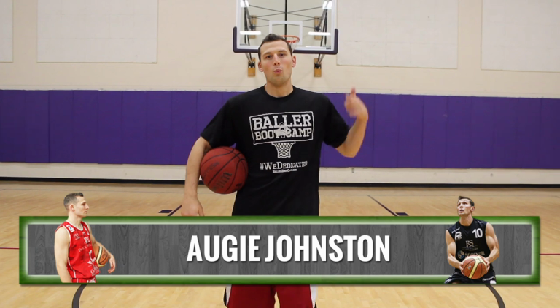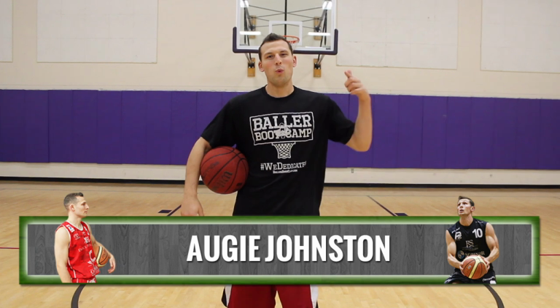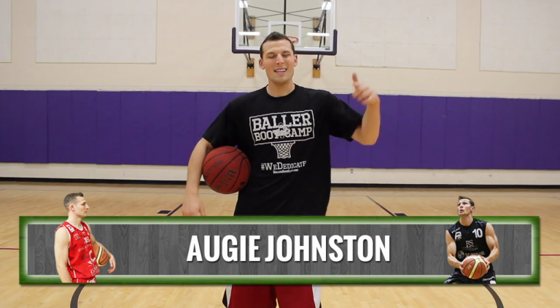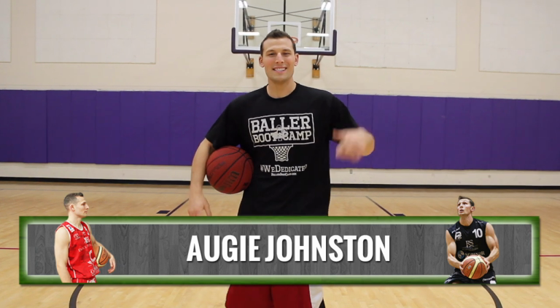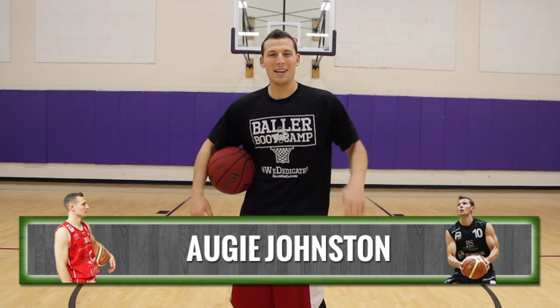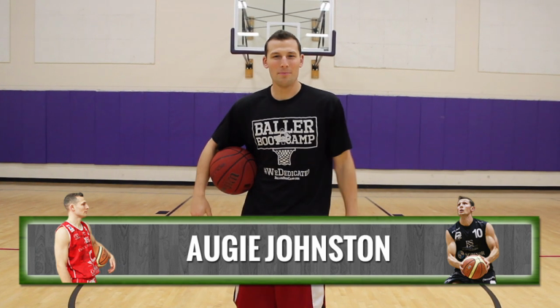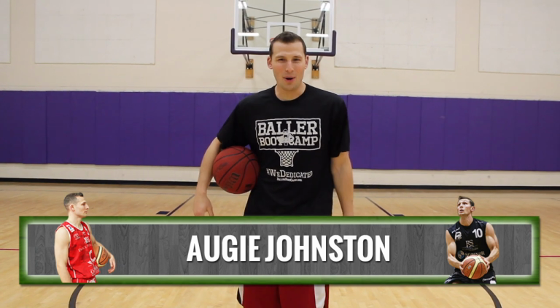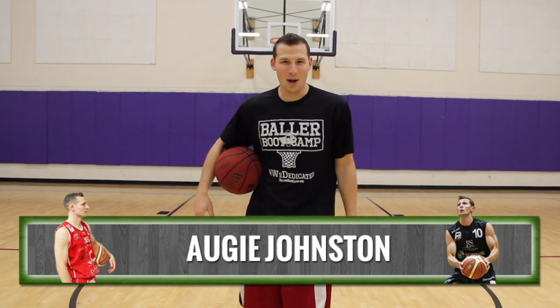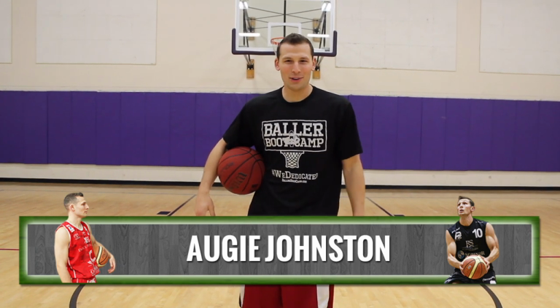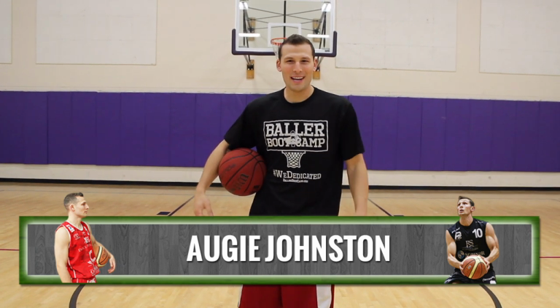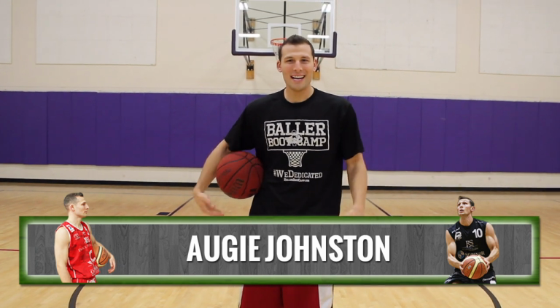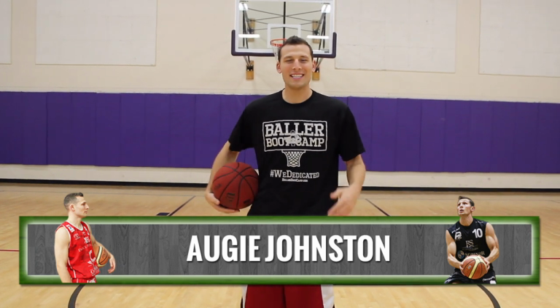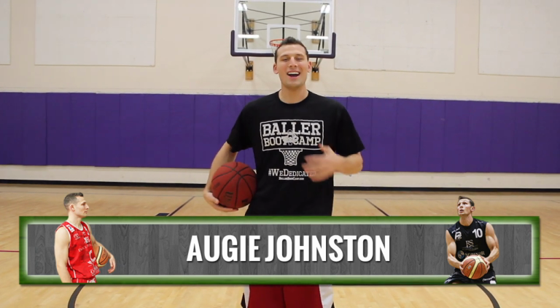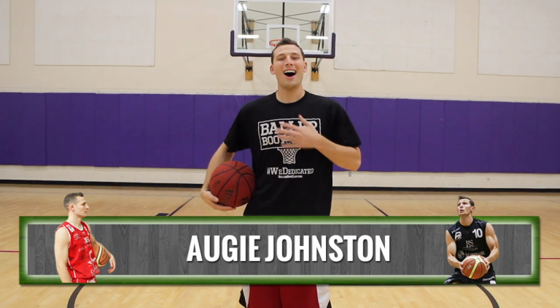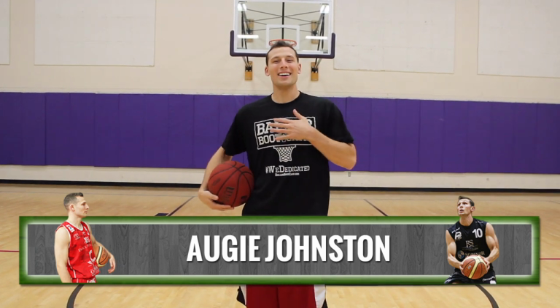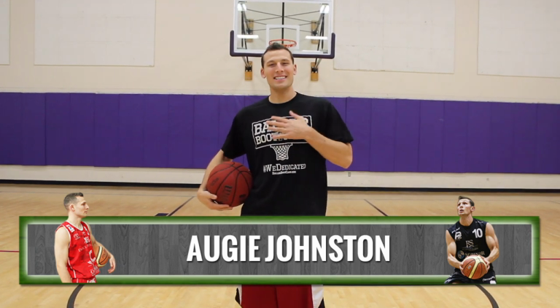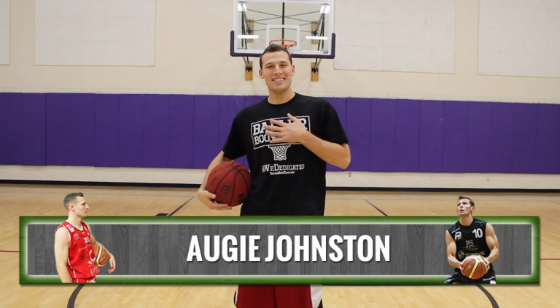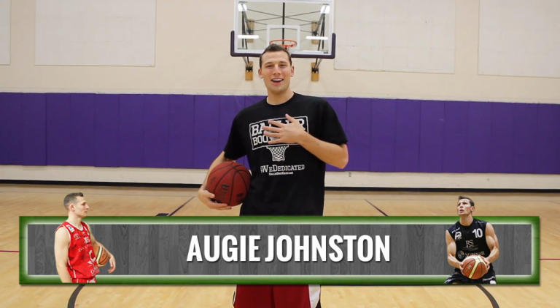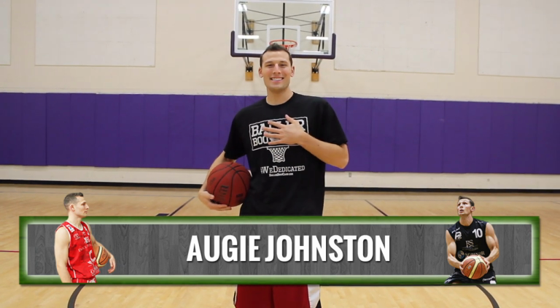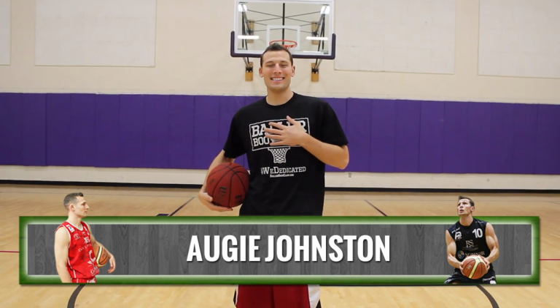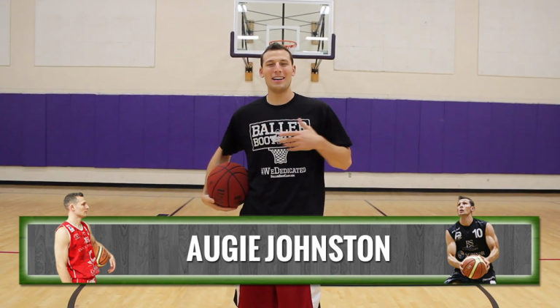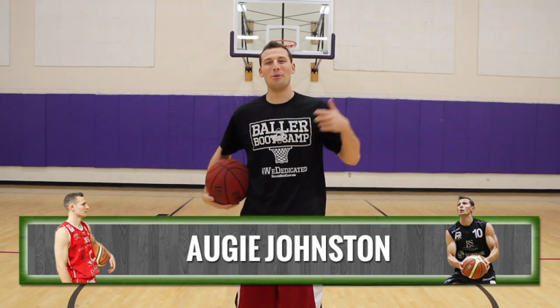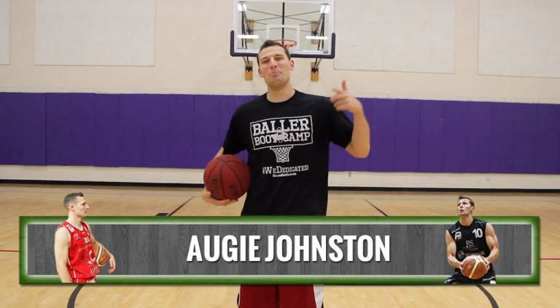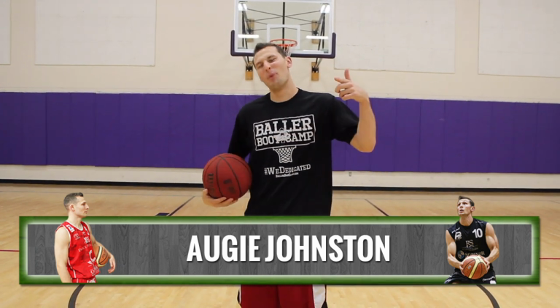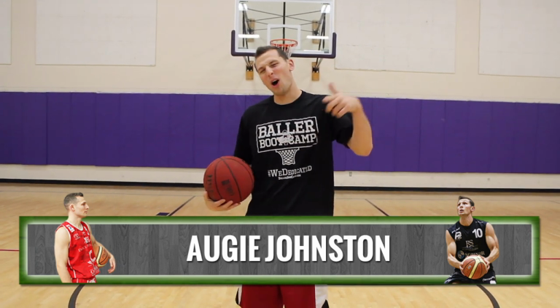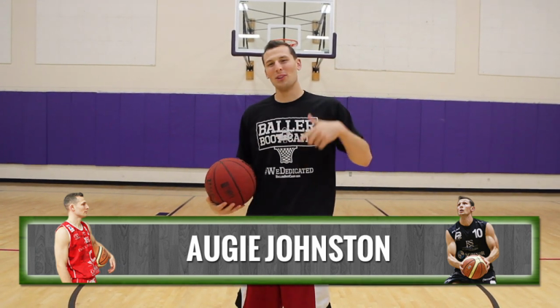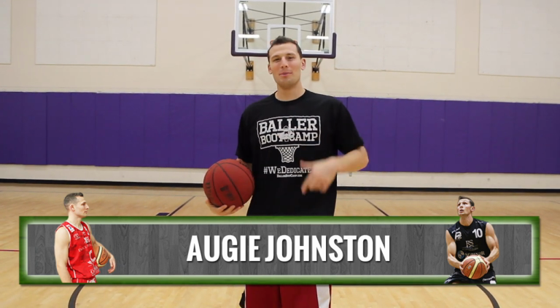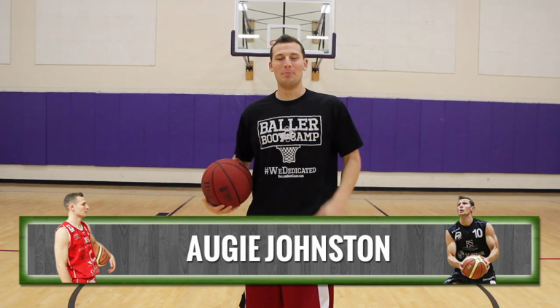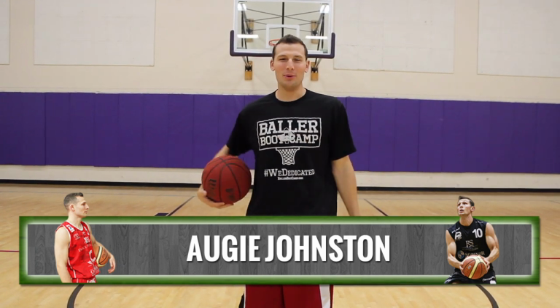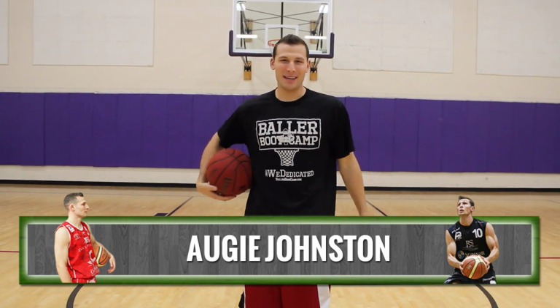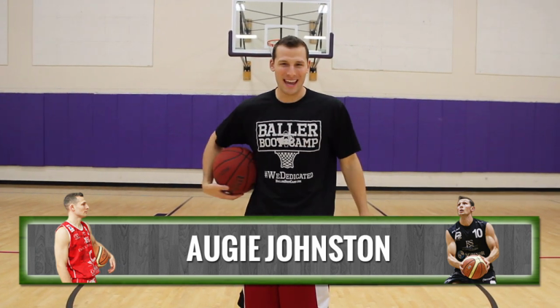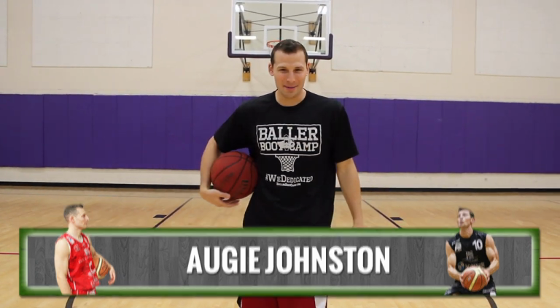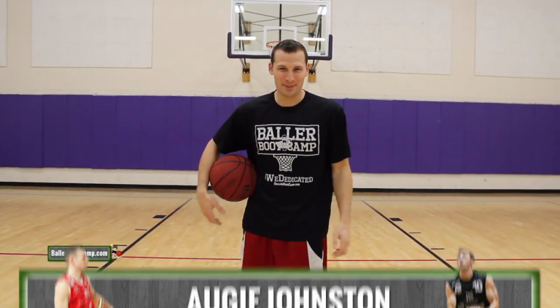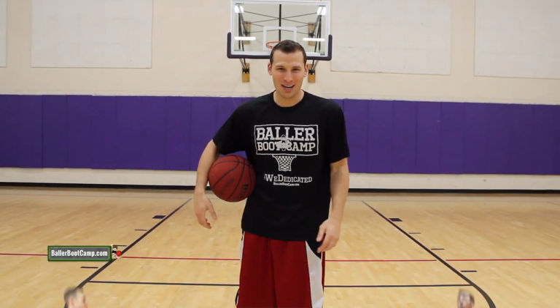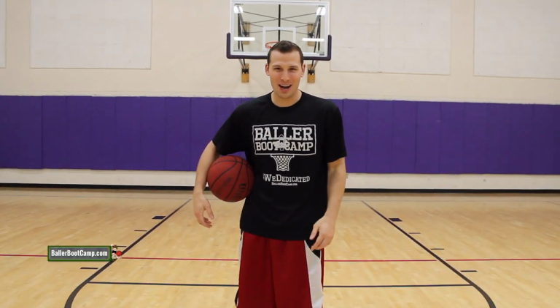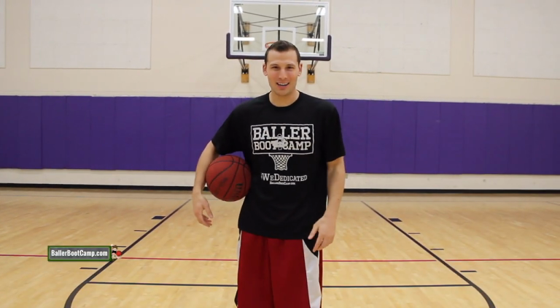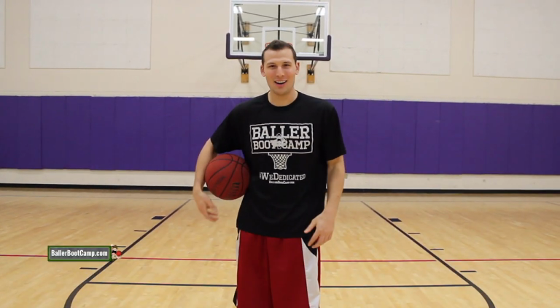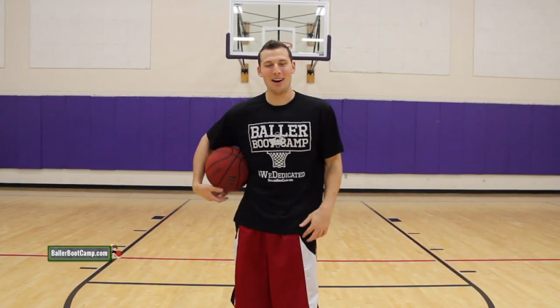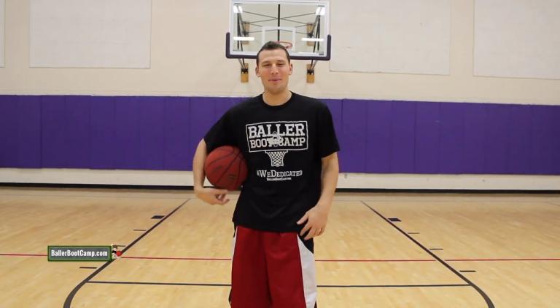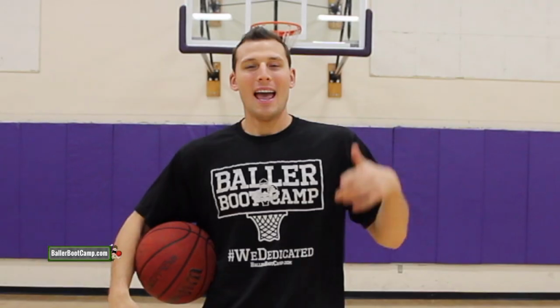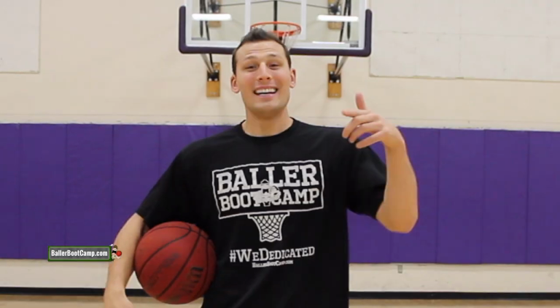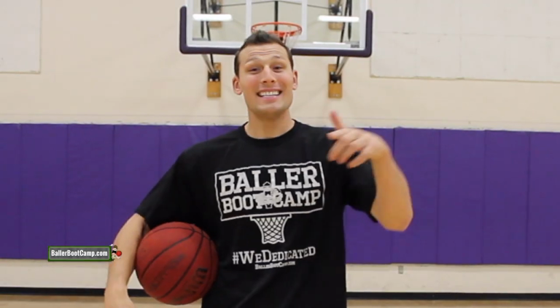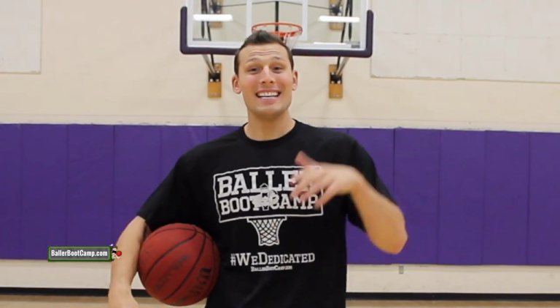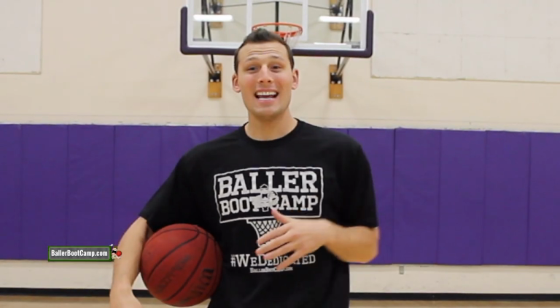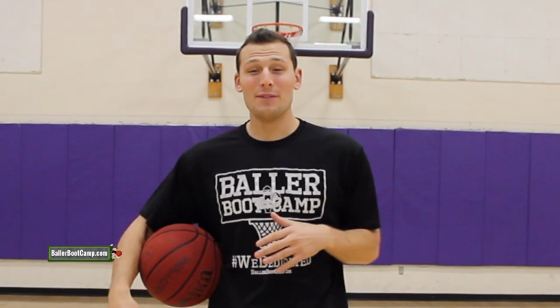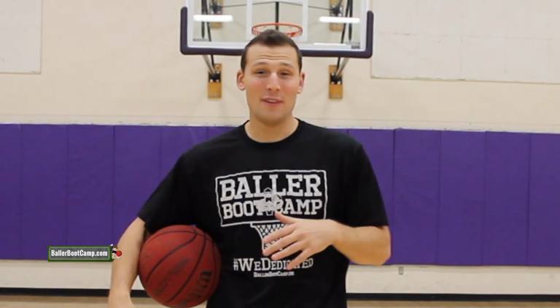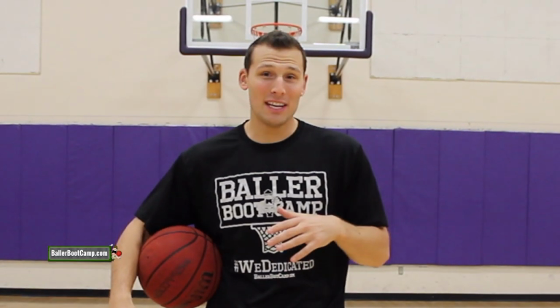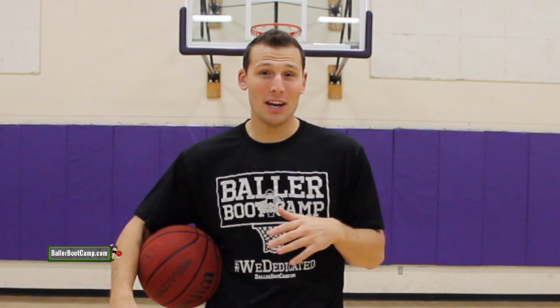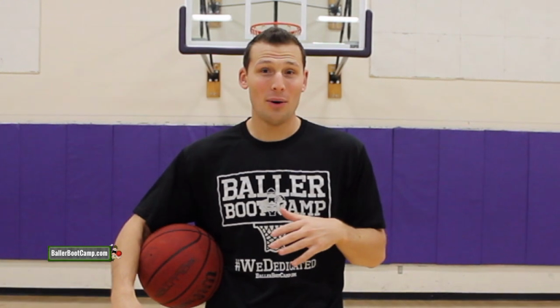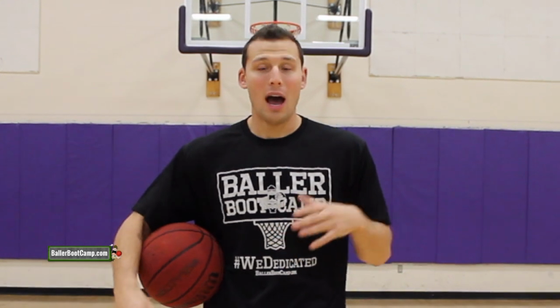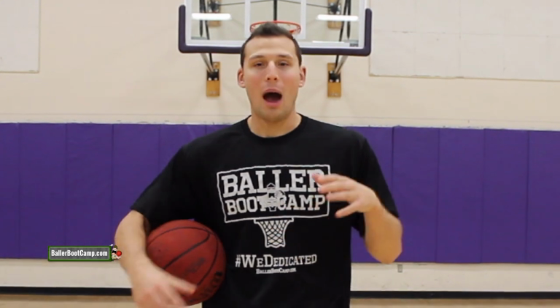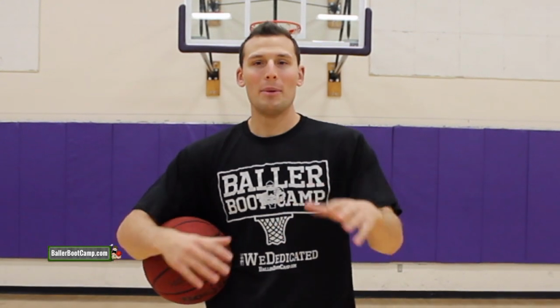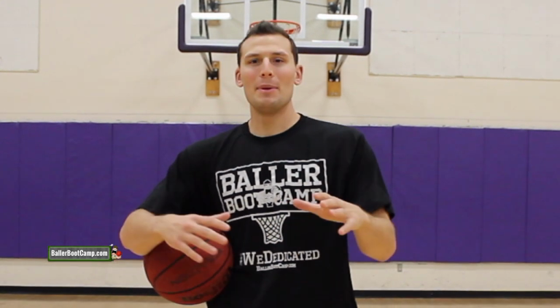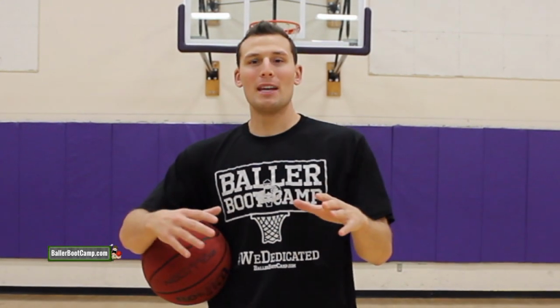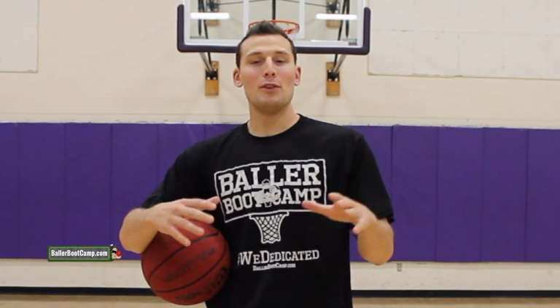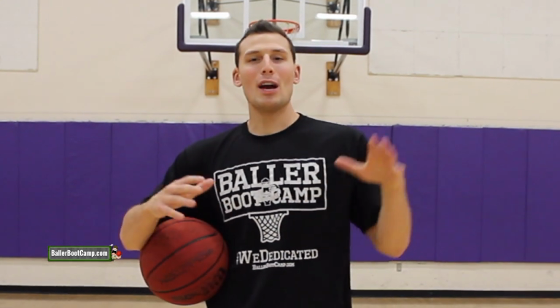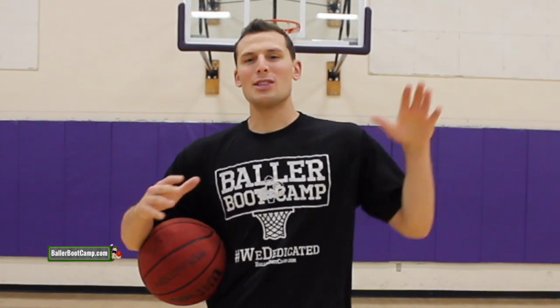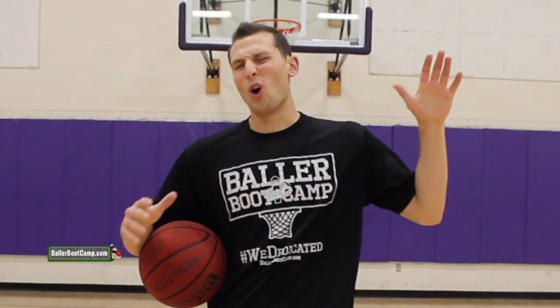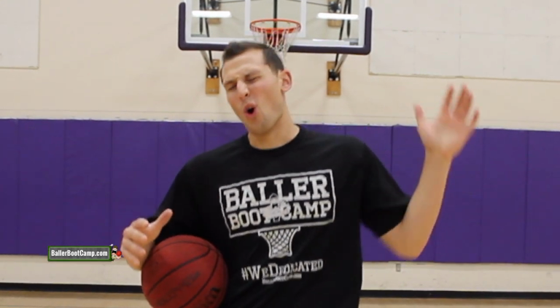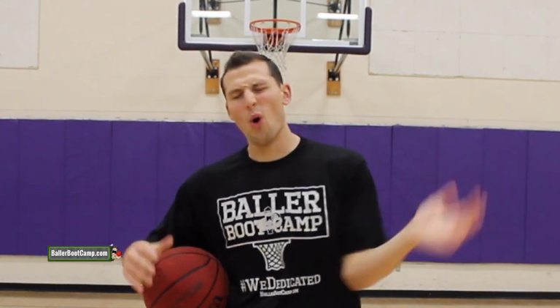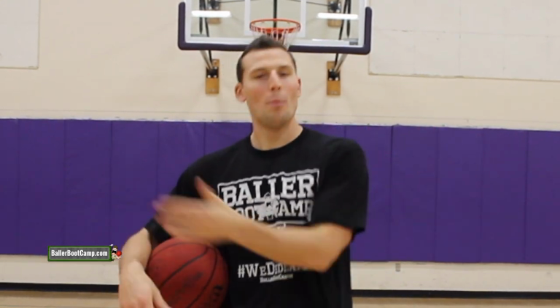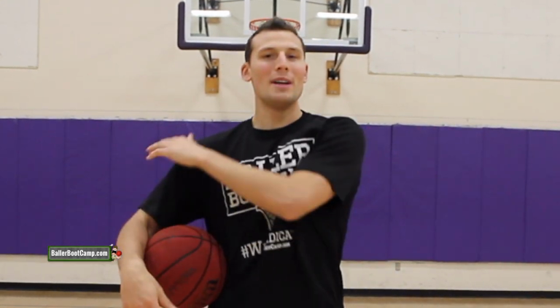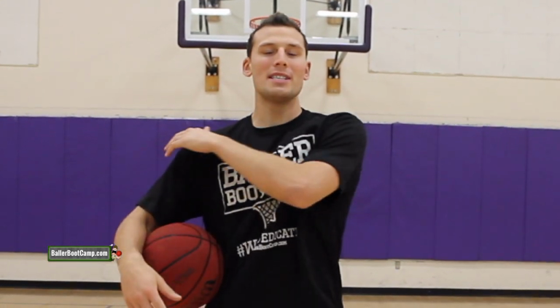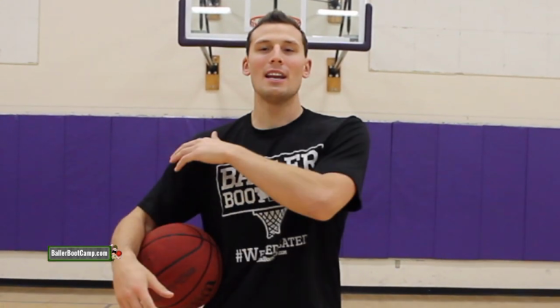What's up Baller Nation, Augie Johnston here with ballerbootcamp.com and in today's video I'm going to be giving you guys a whole bunch of different basketball shooting drills to help you guys perfect your form.